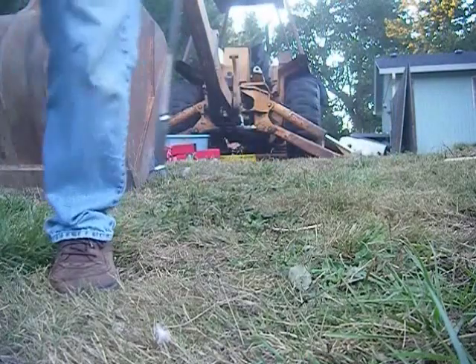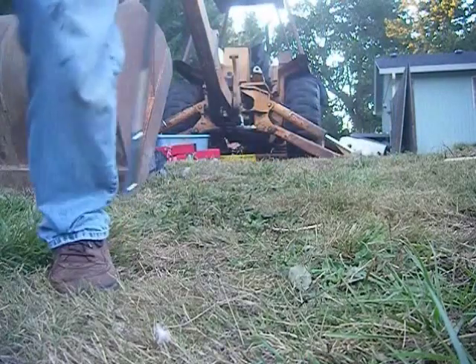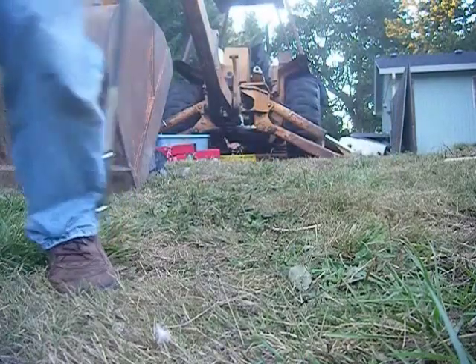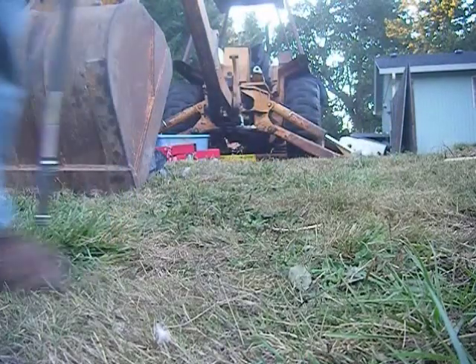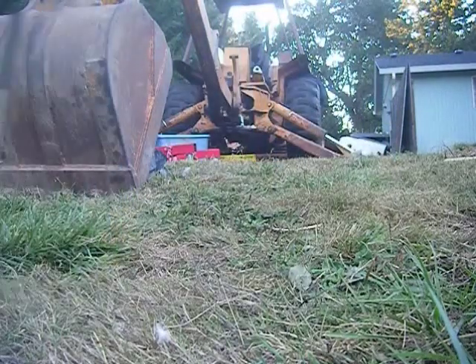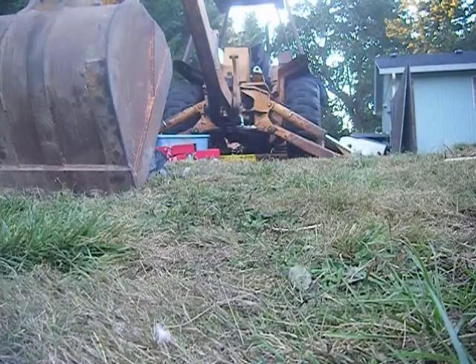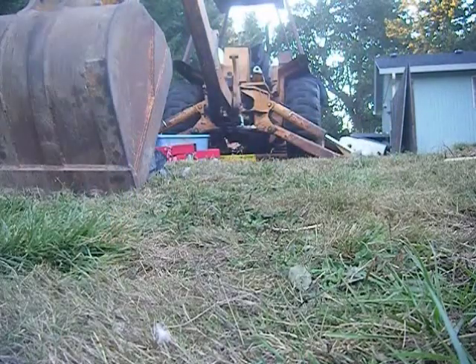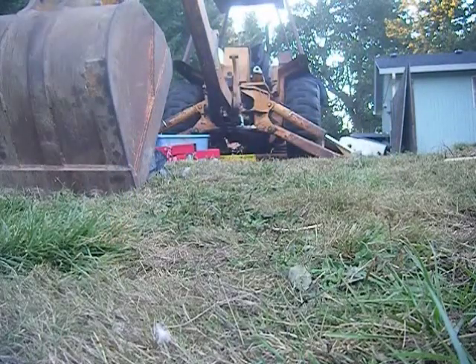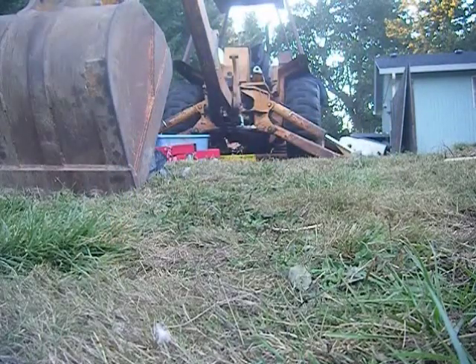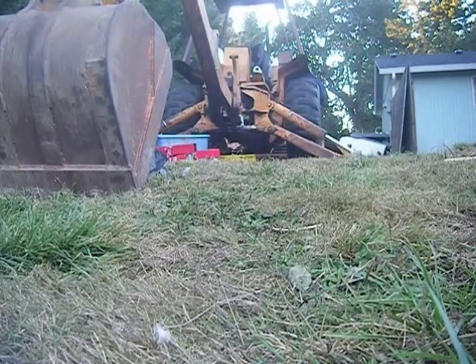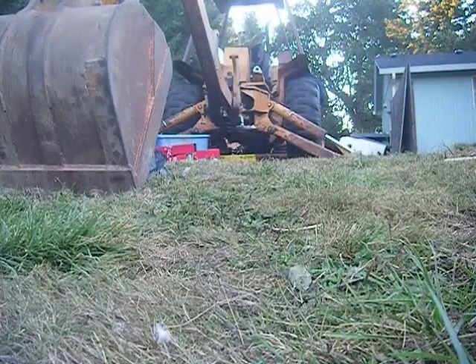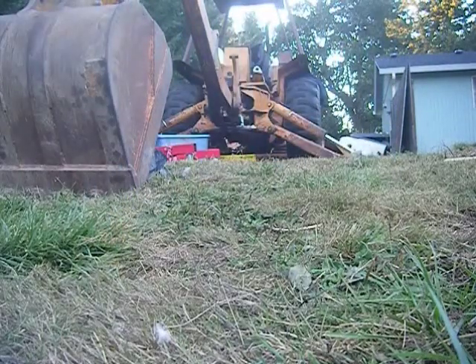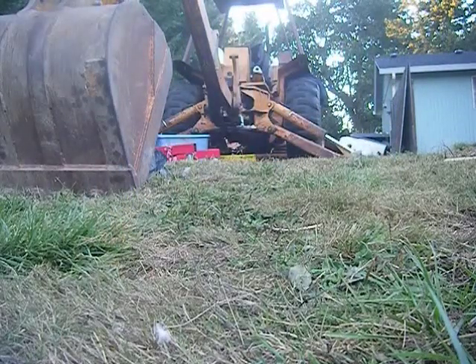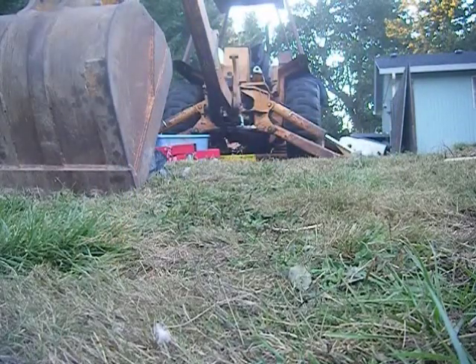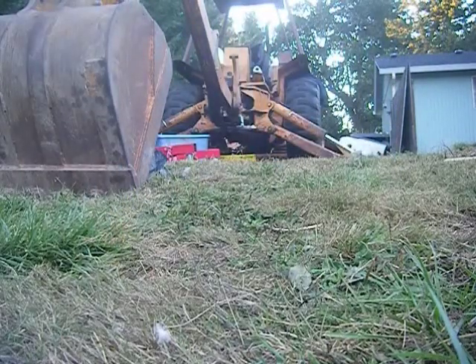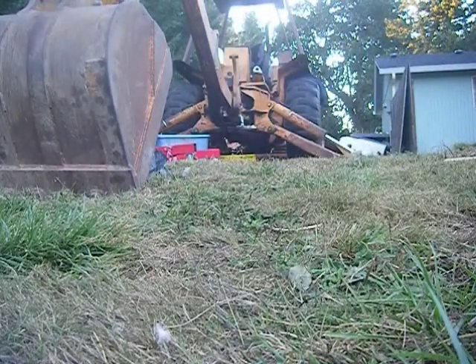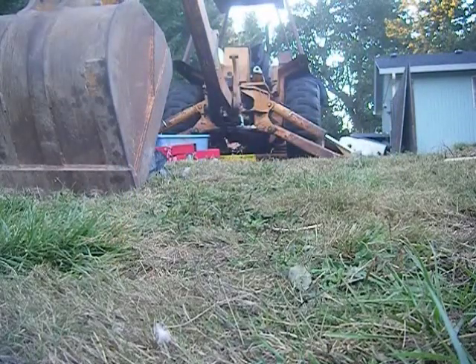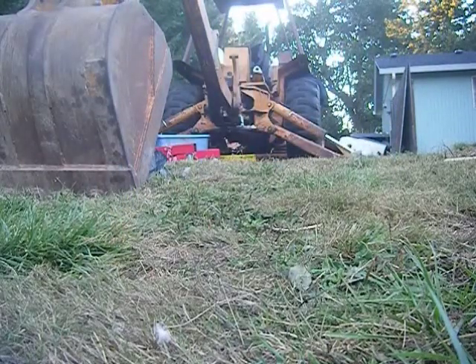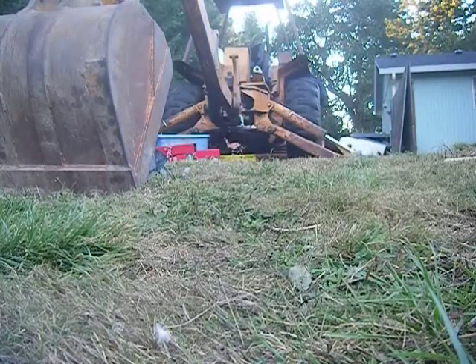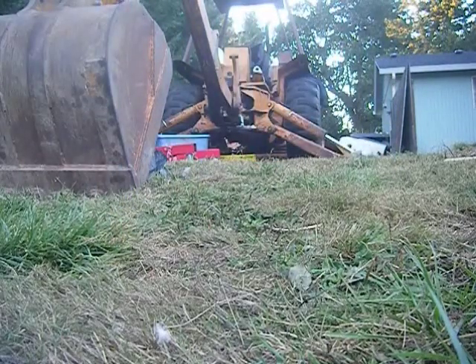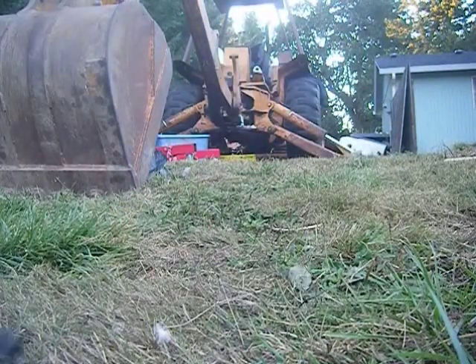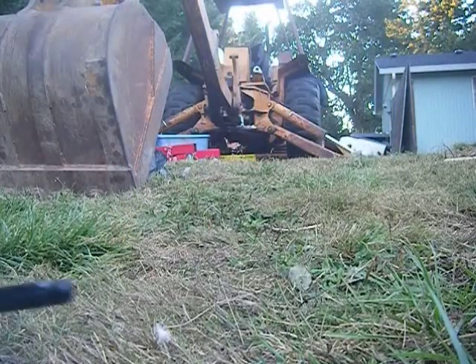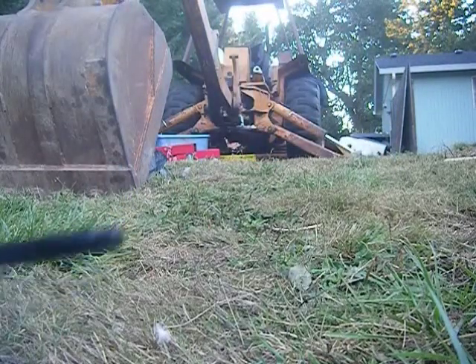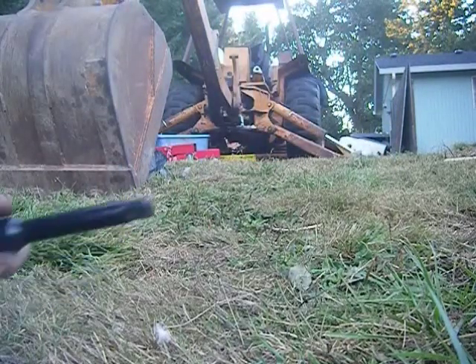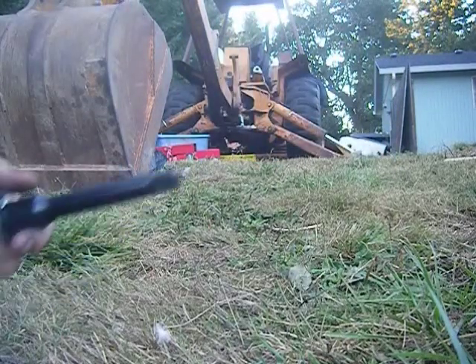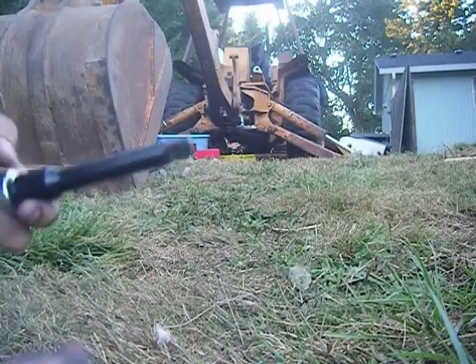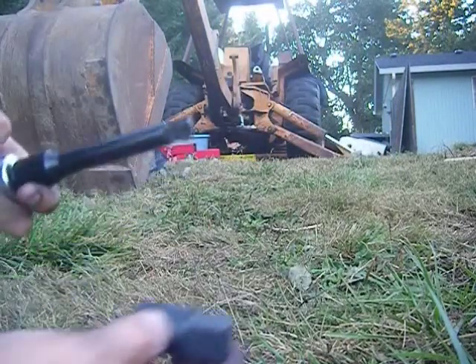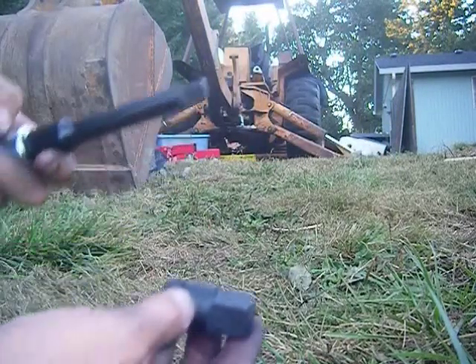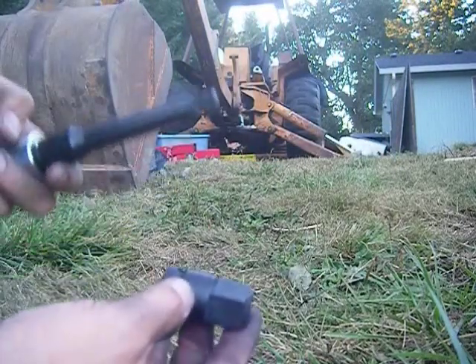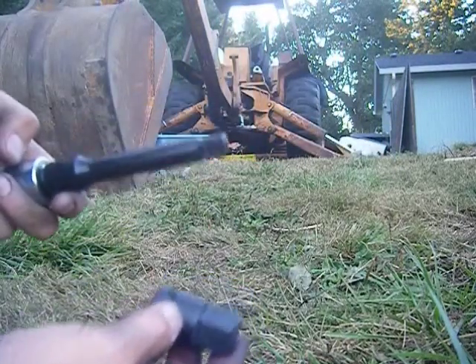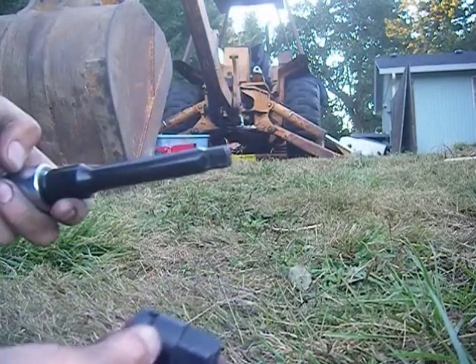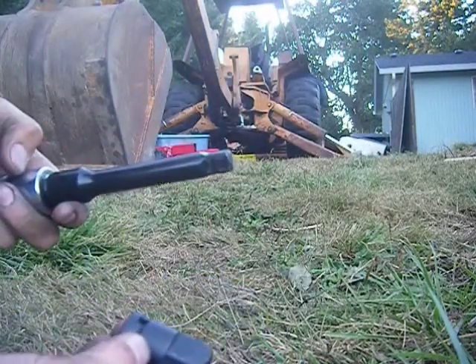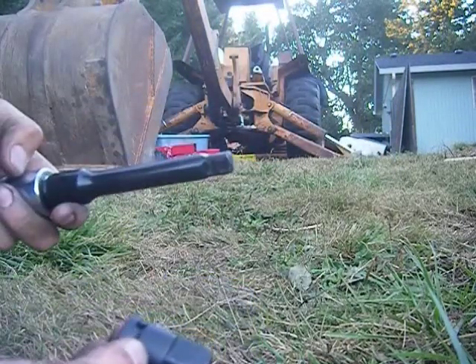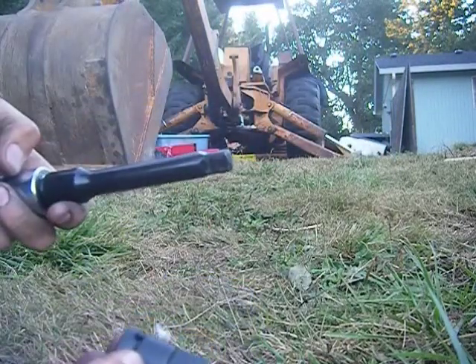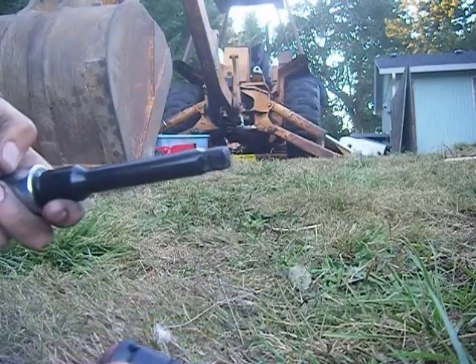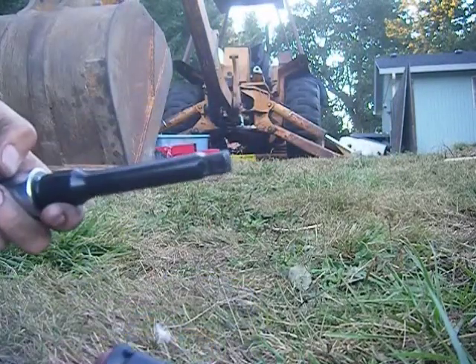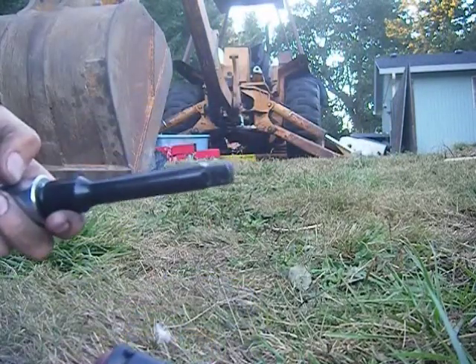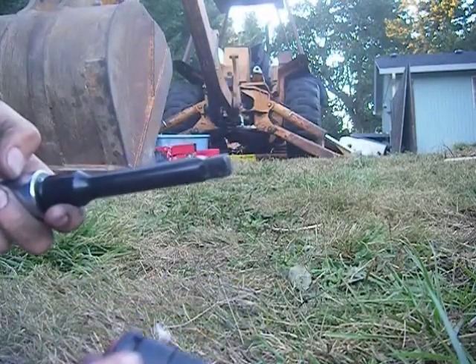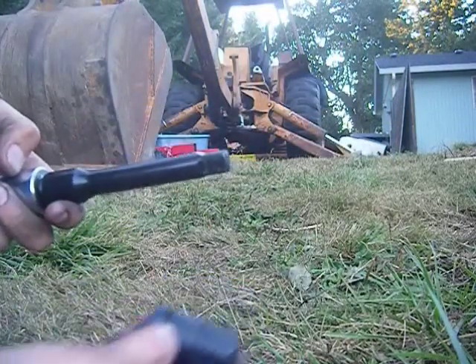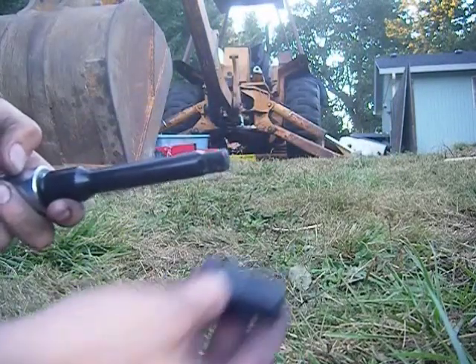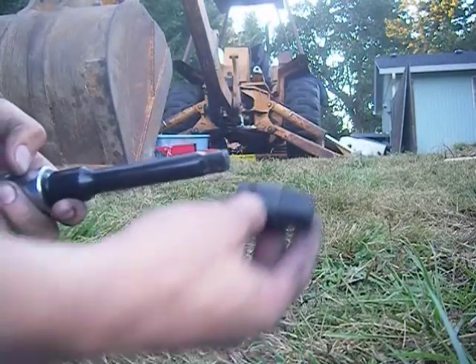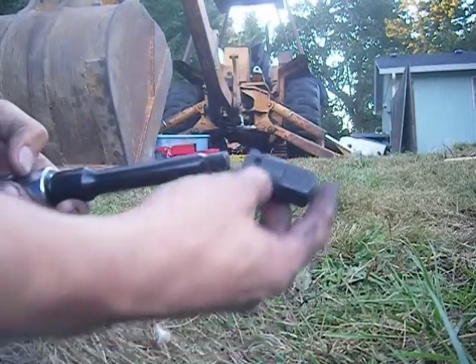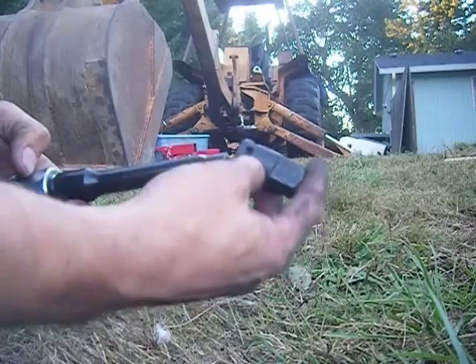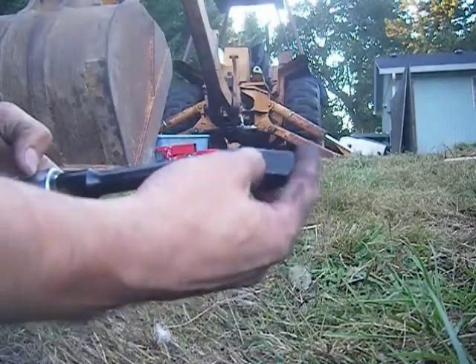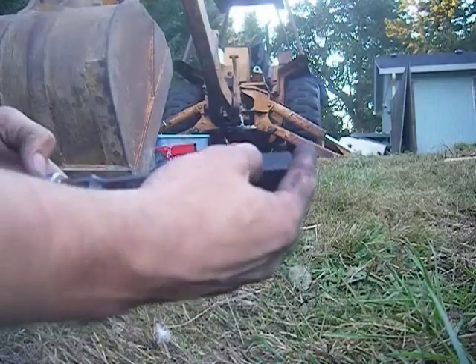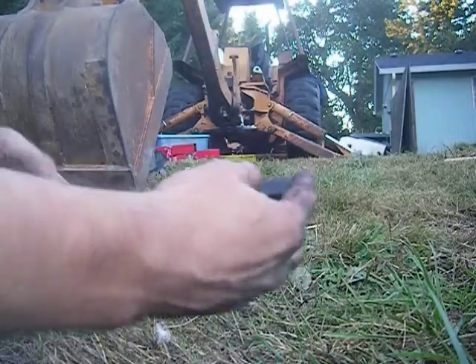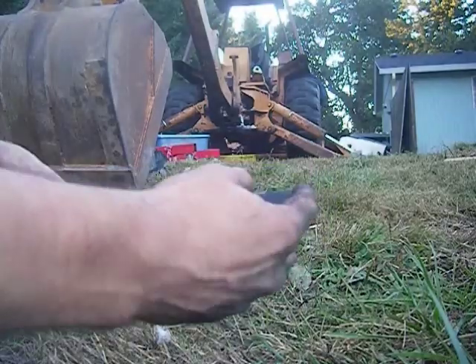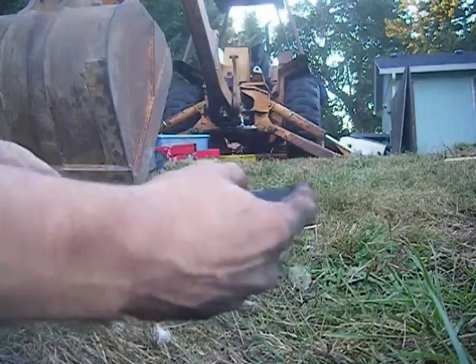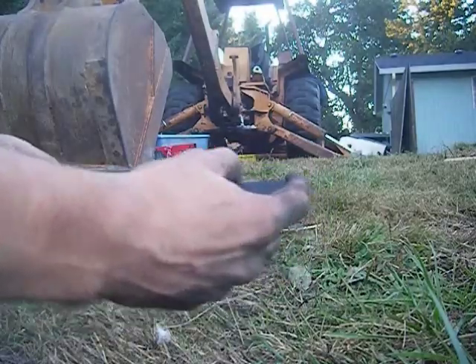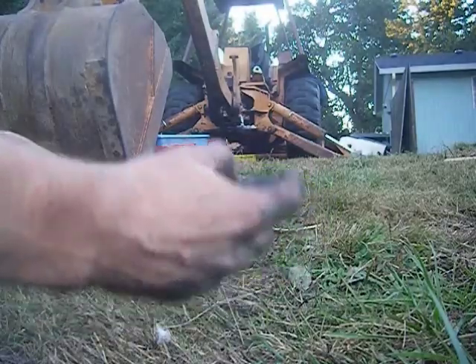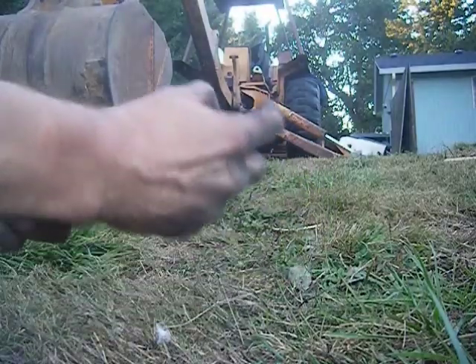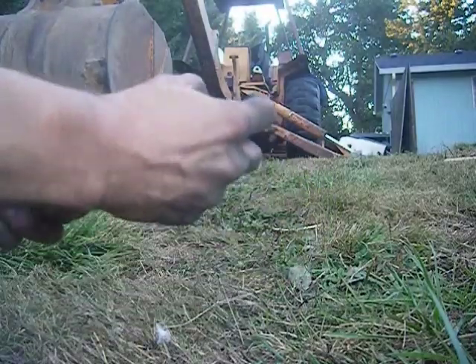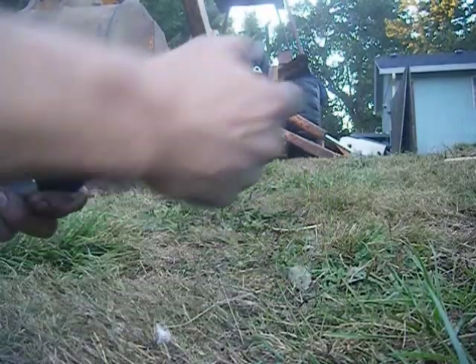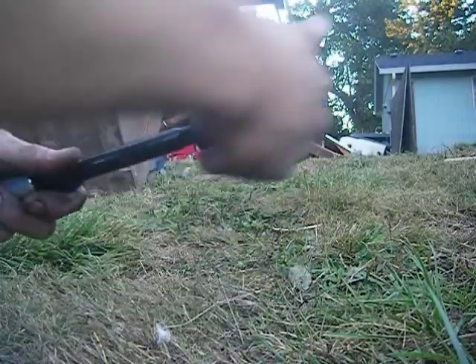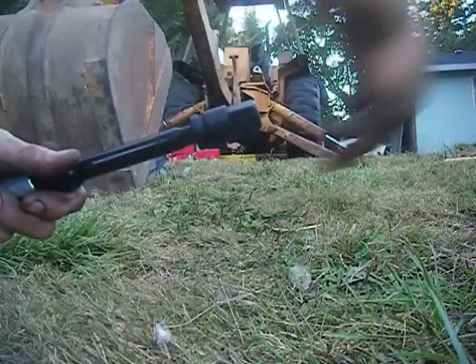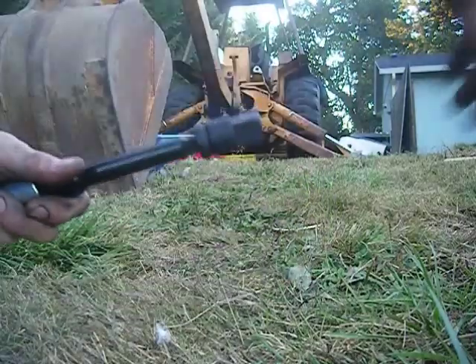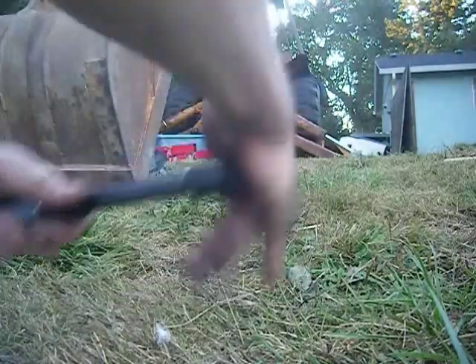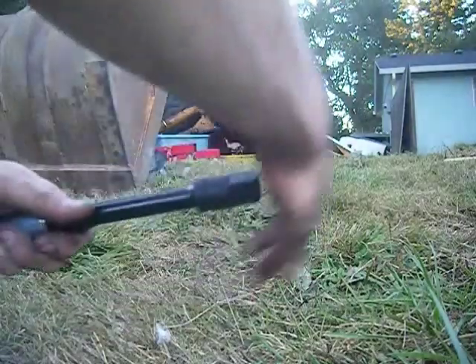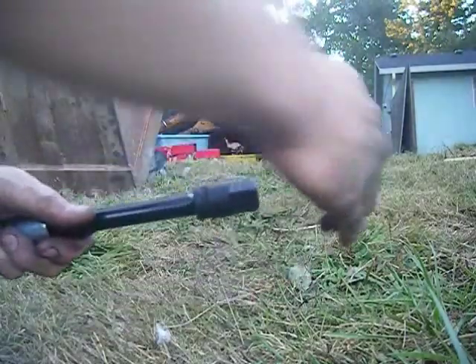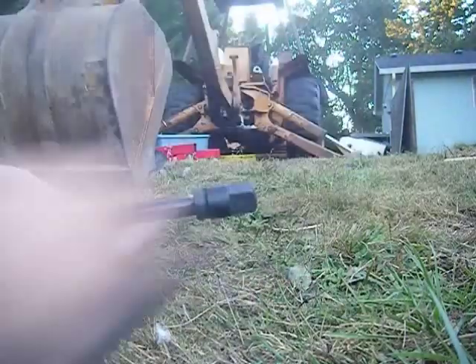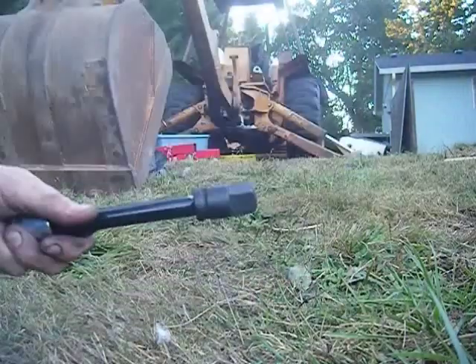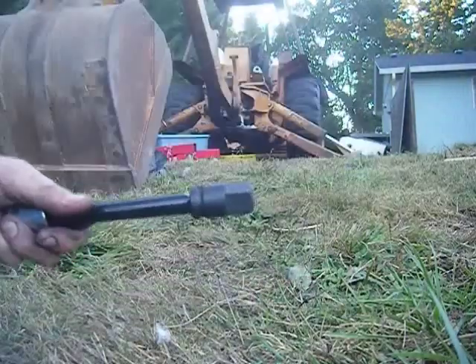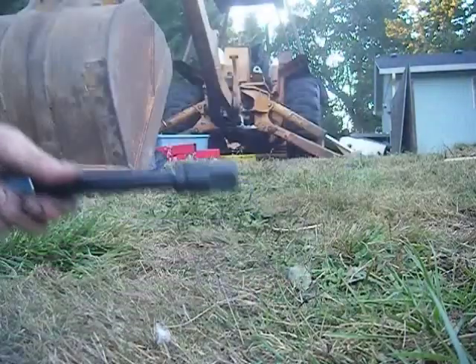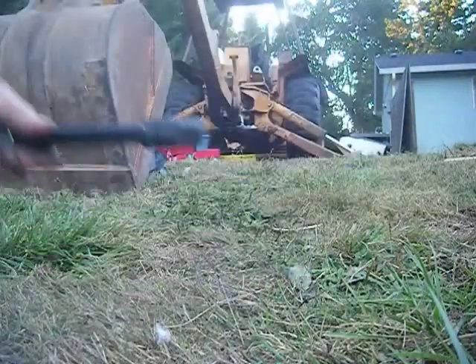Like I said, this is big stuff so half inch isn't good enough — we're going up to three-quarter inch drive.